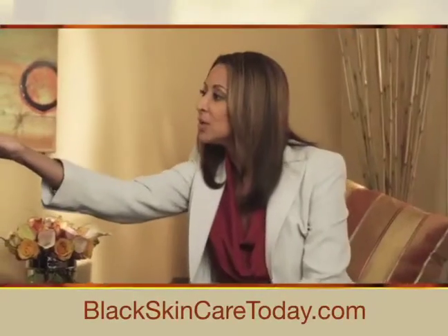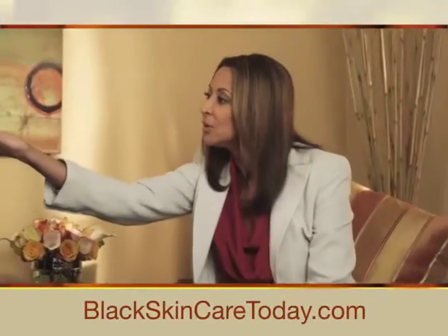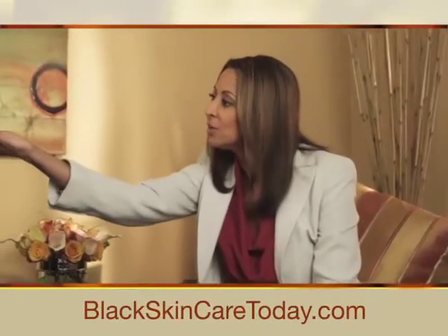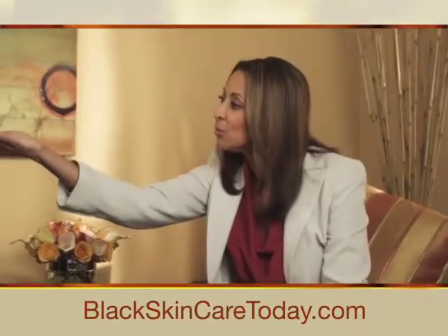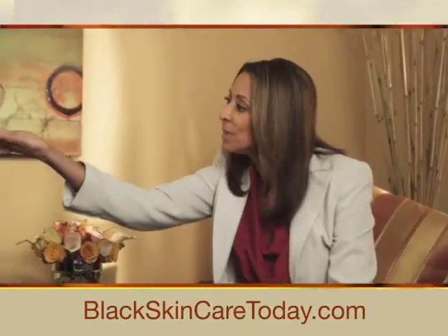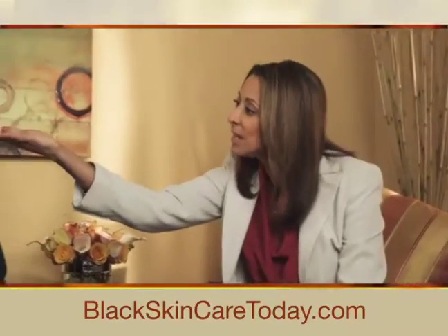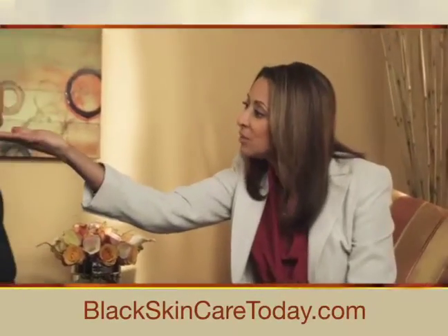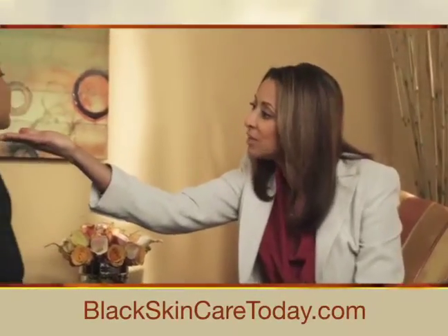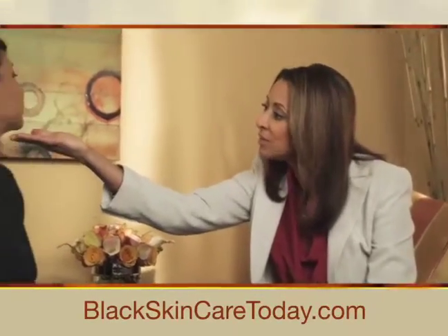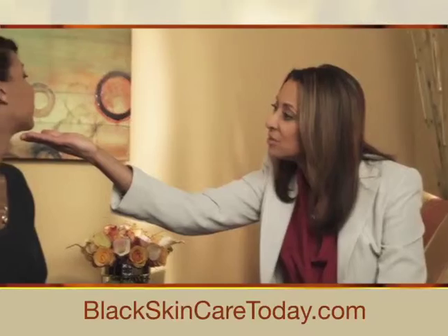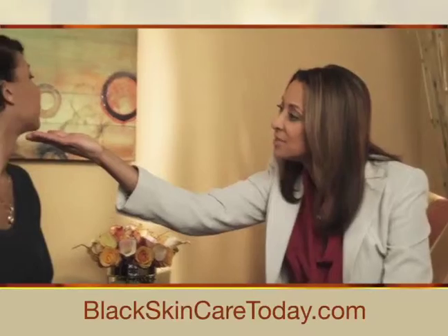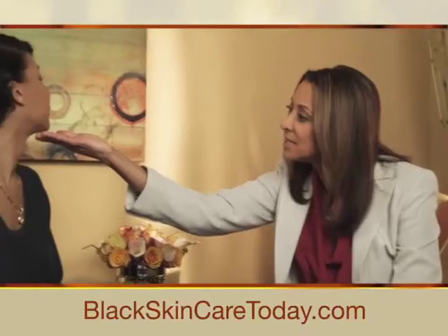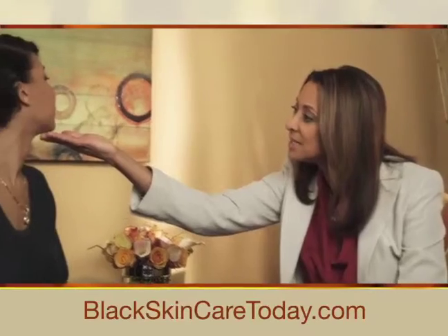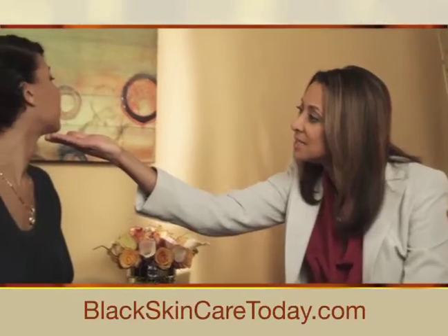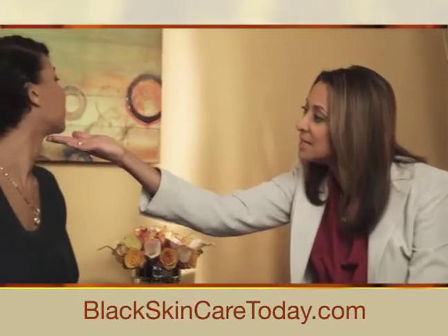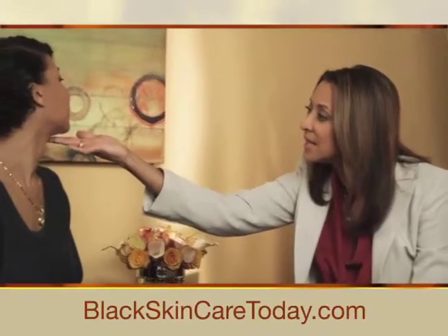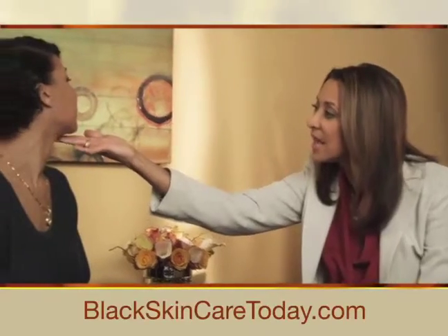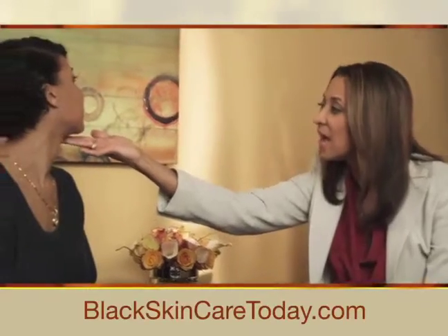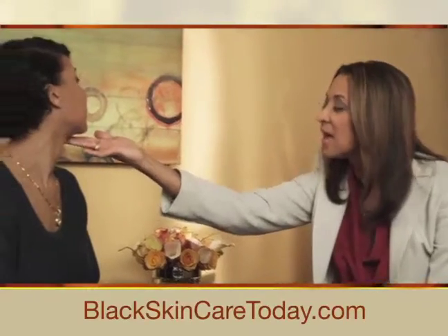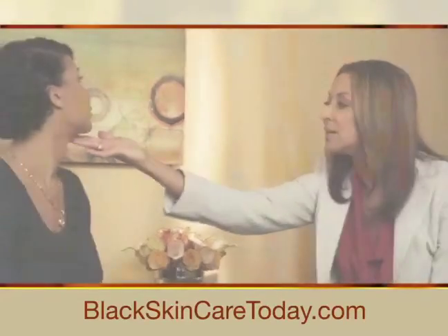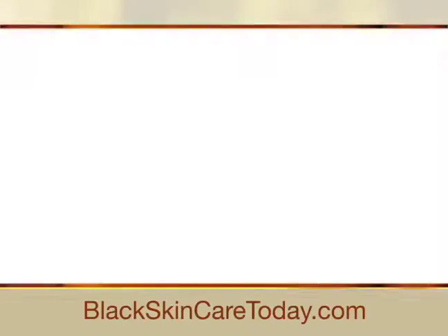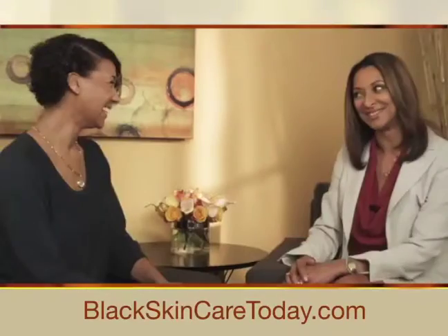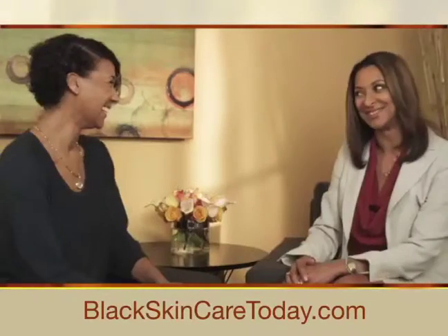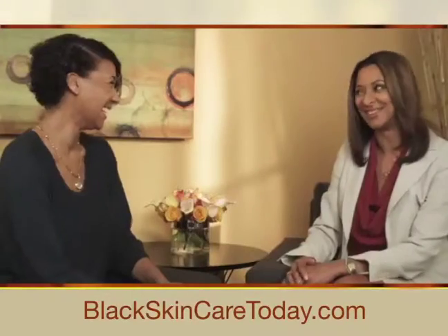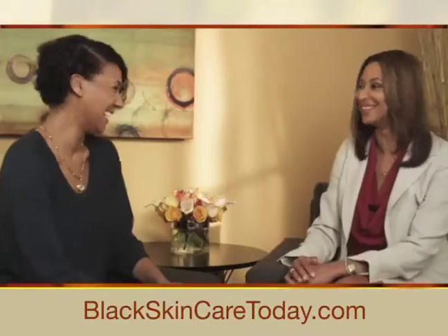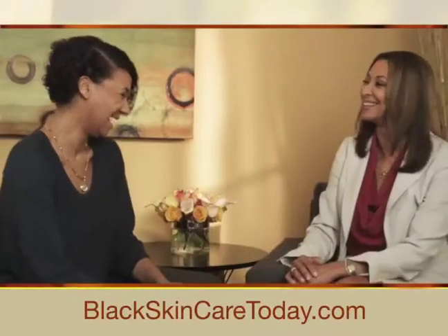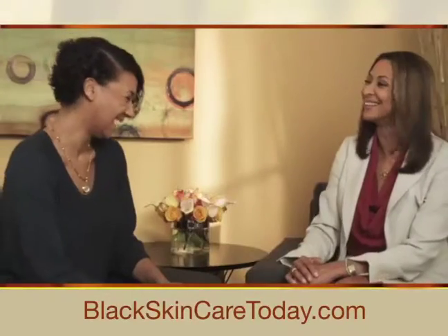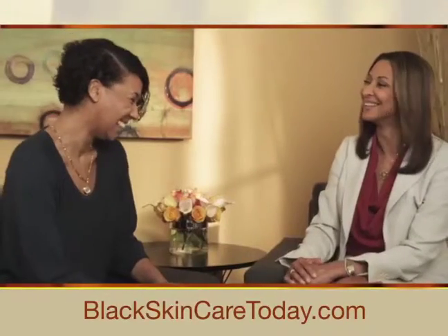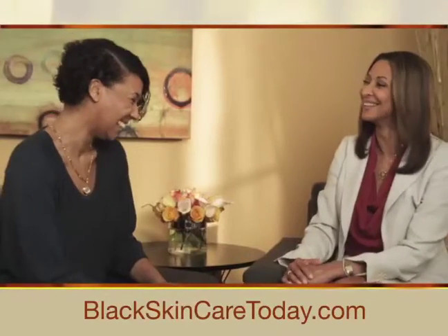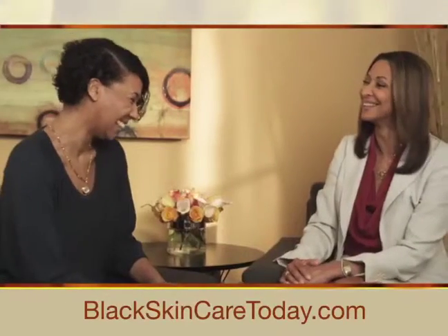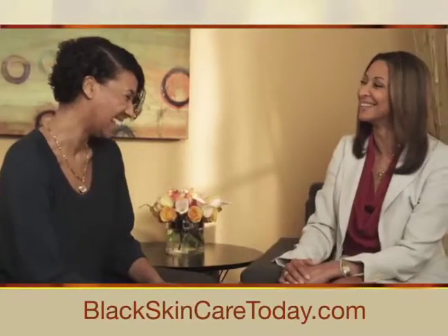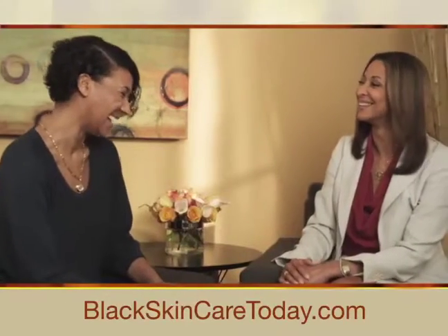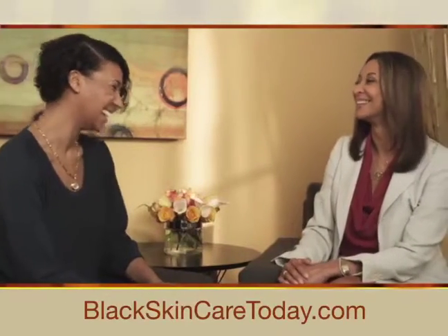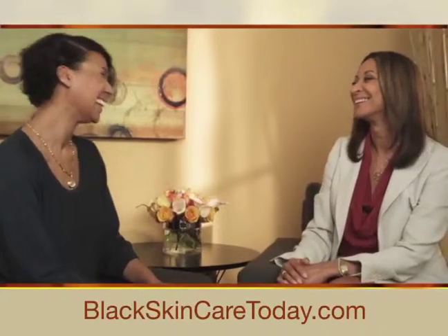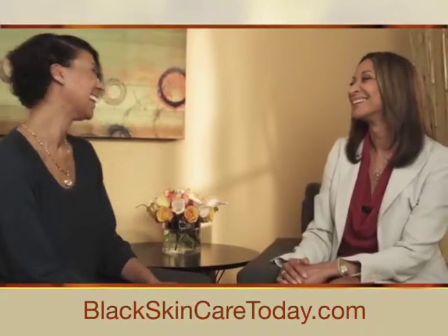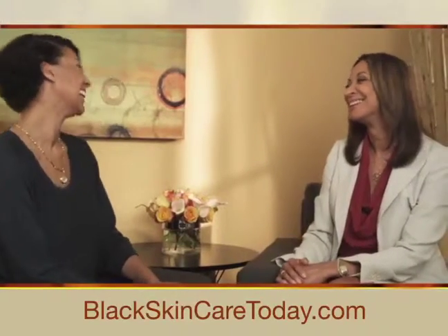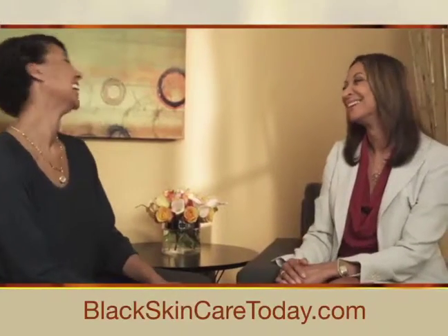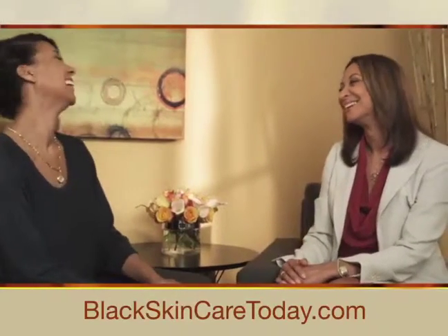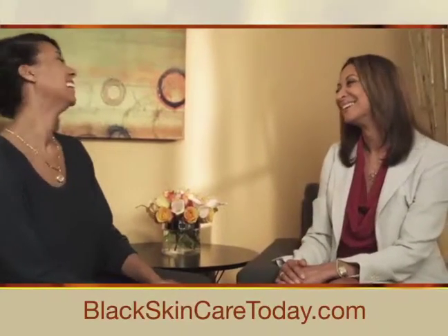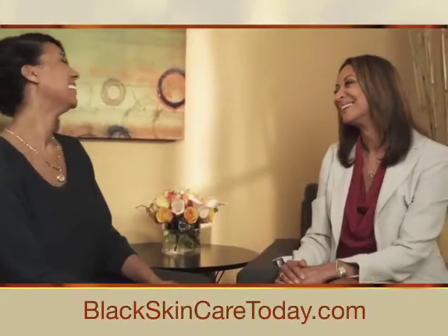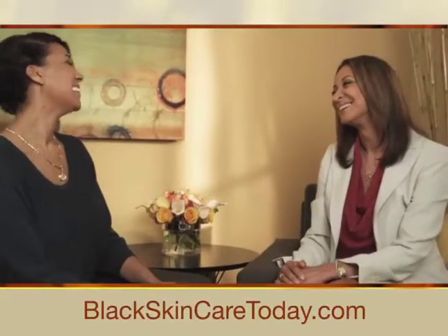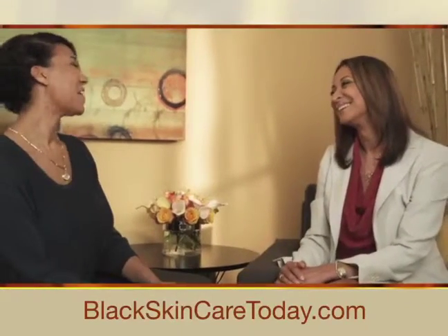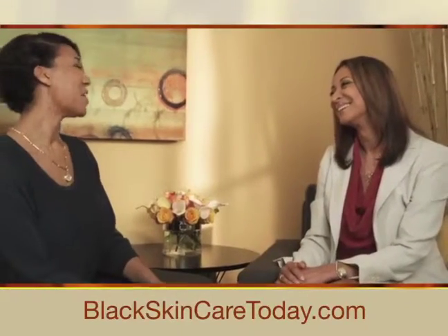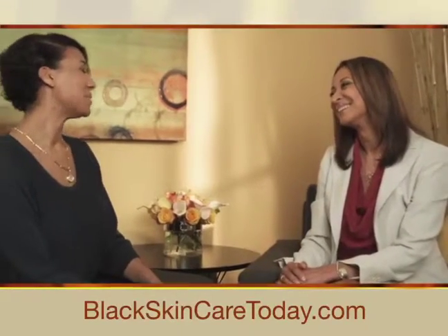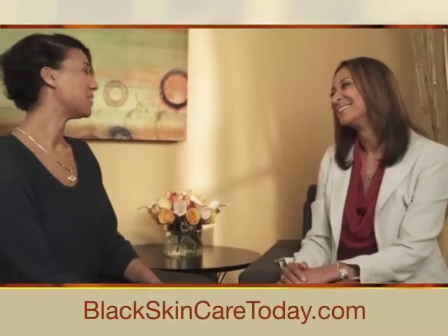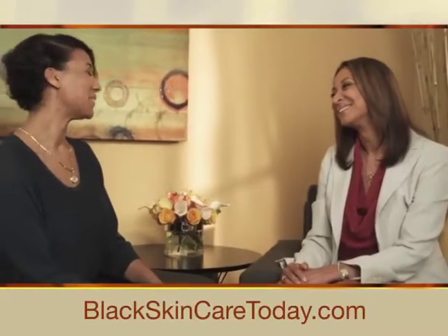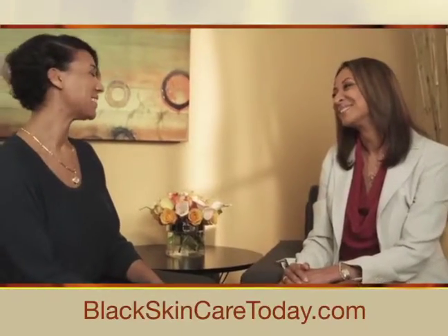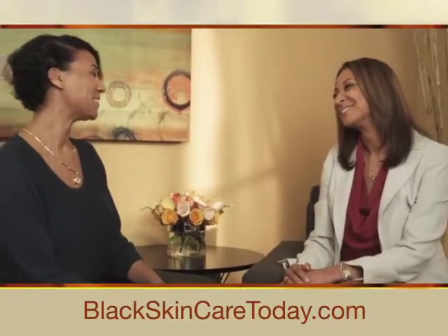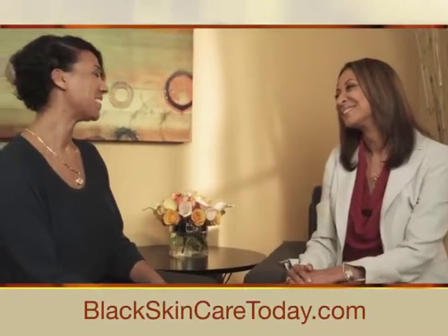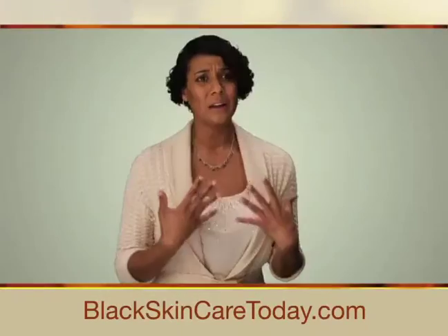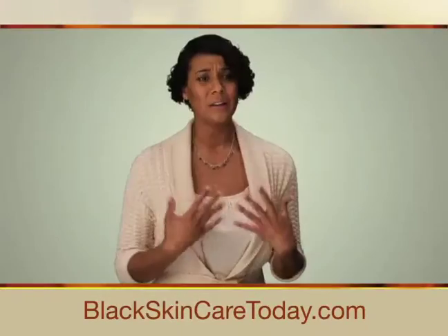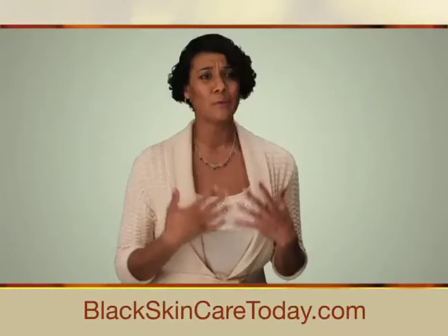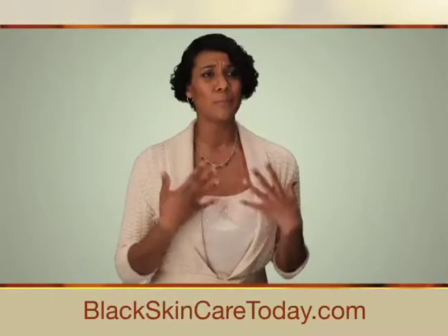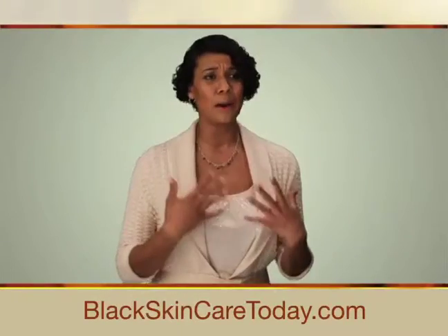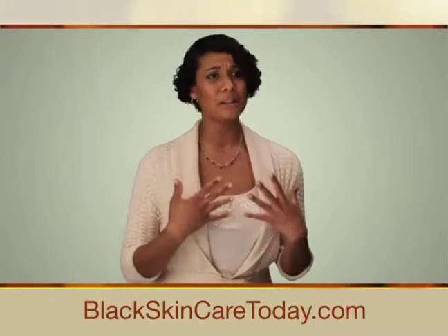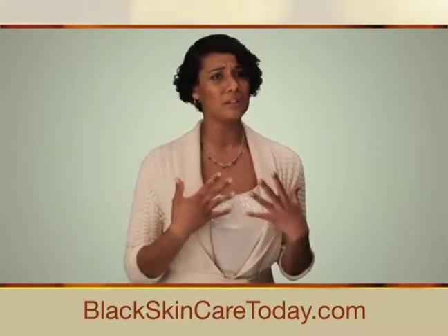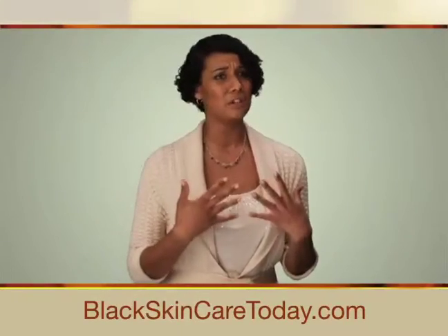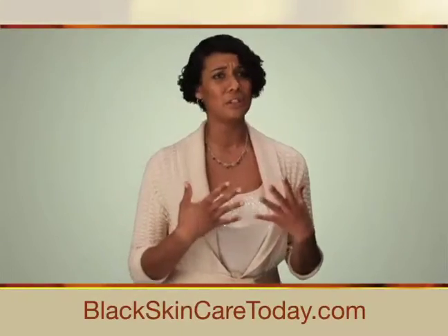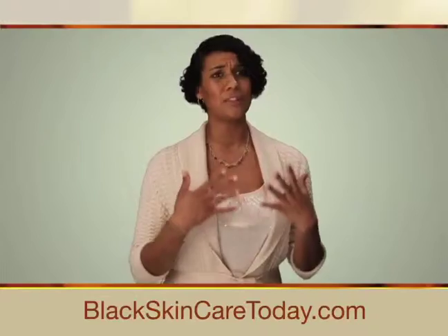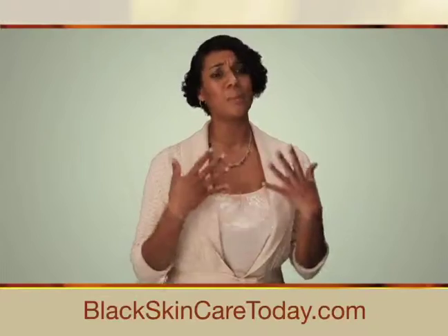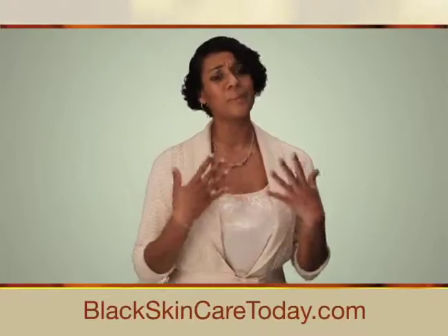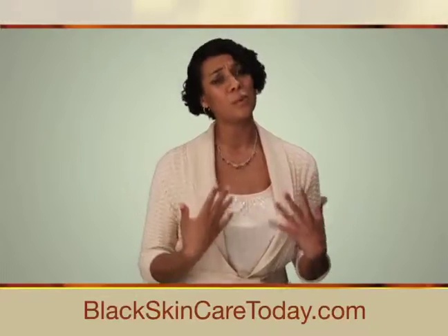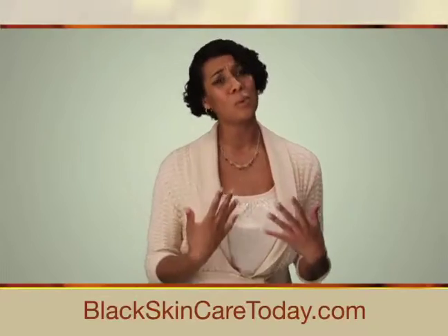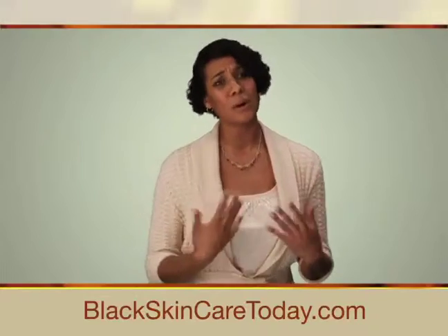Having Dr. Susan Taylor in my corner, it's like having a best friend in the market out there doing the work for you. The products that she's developed, they work.